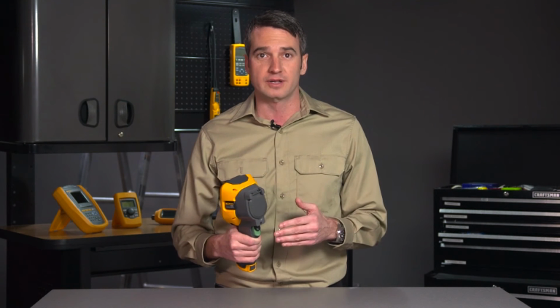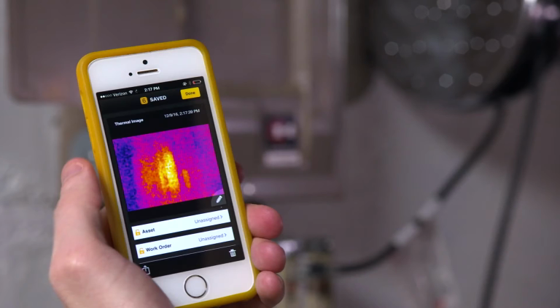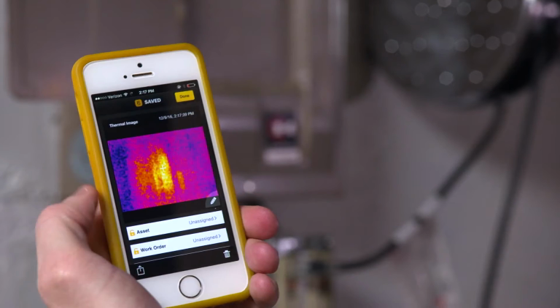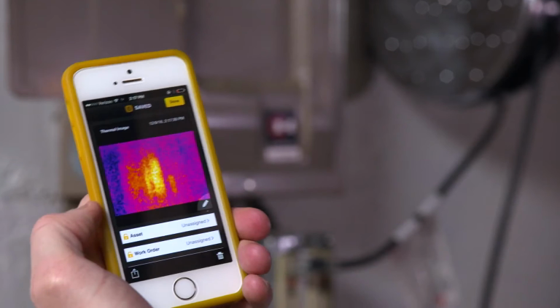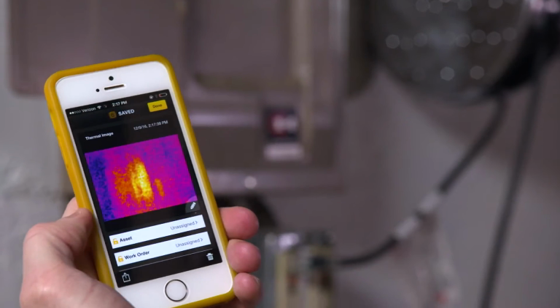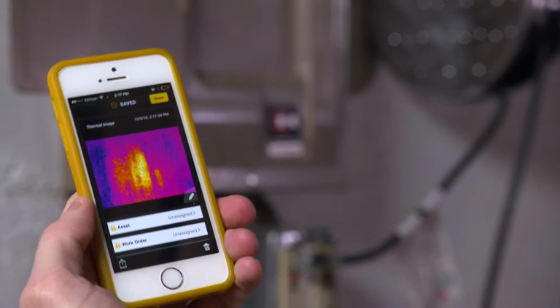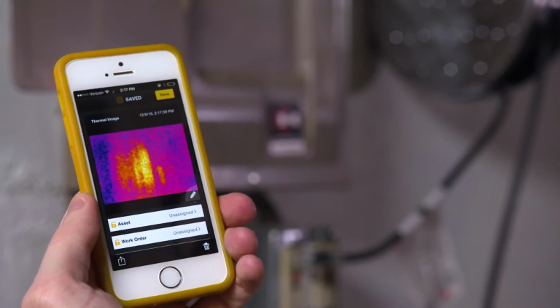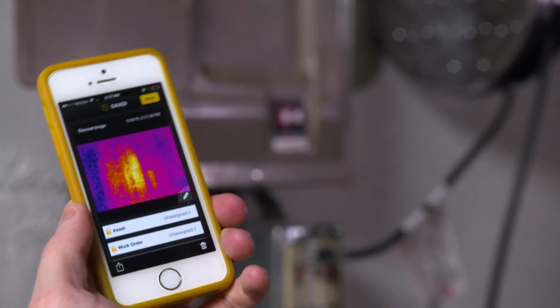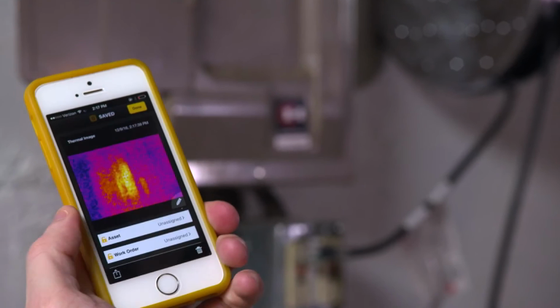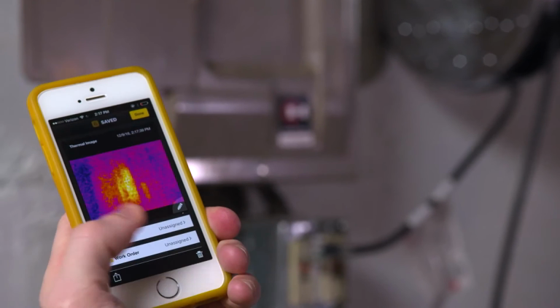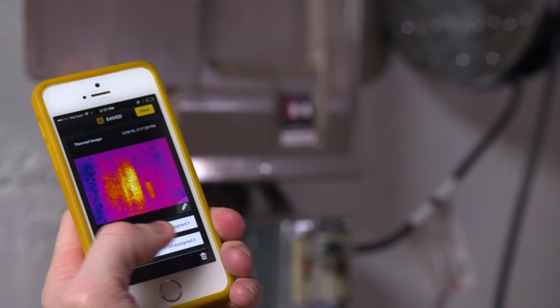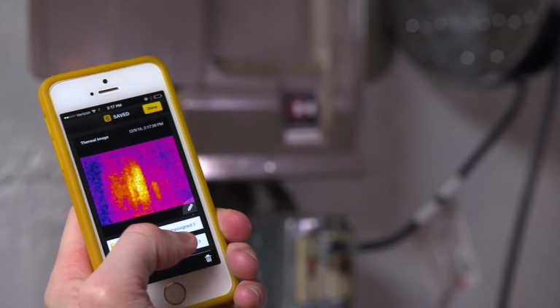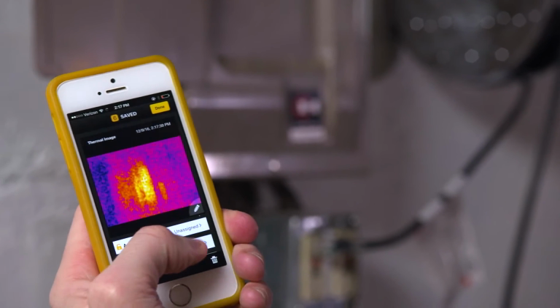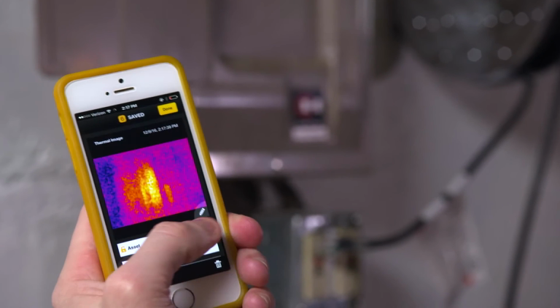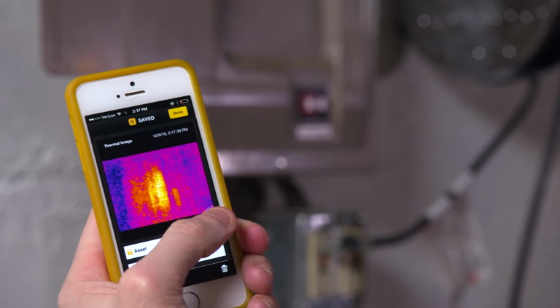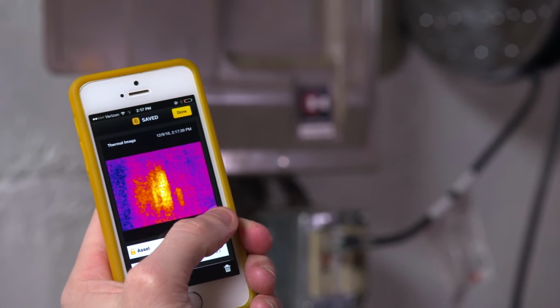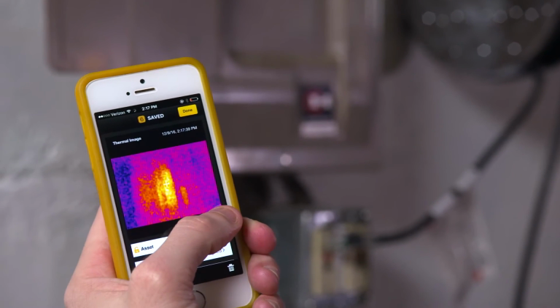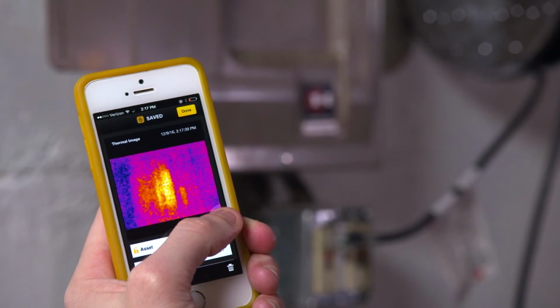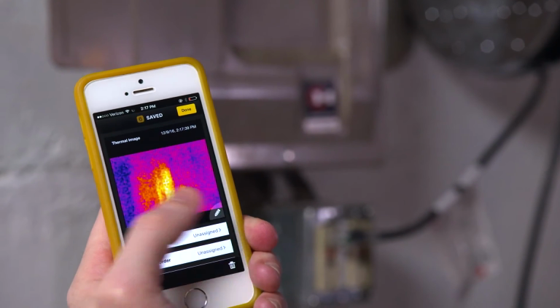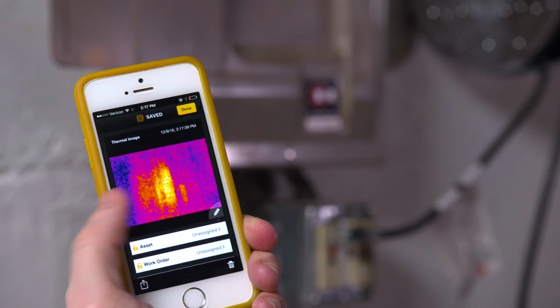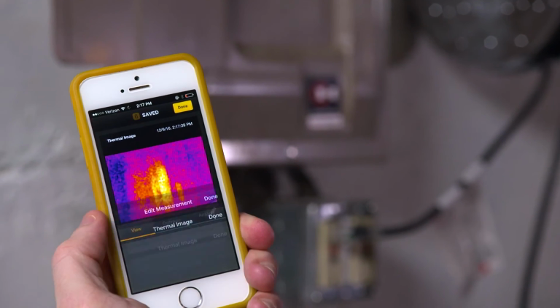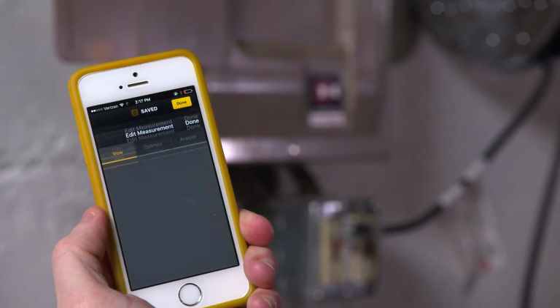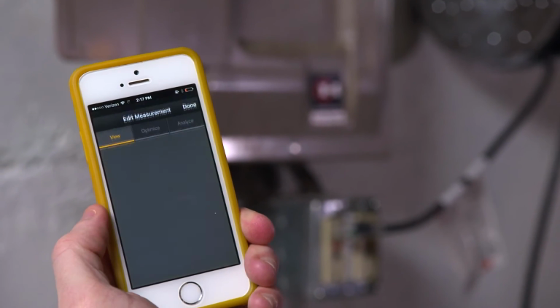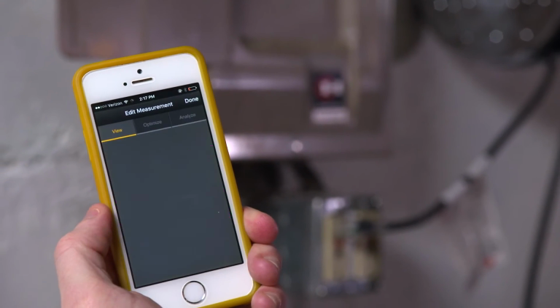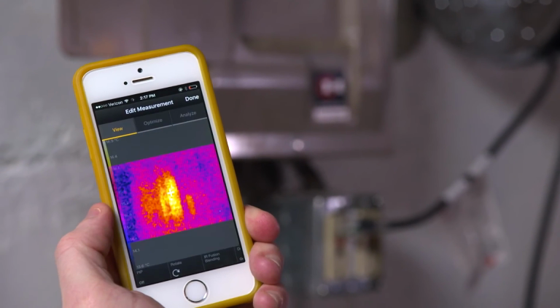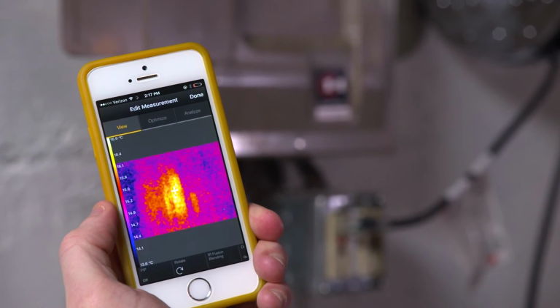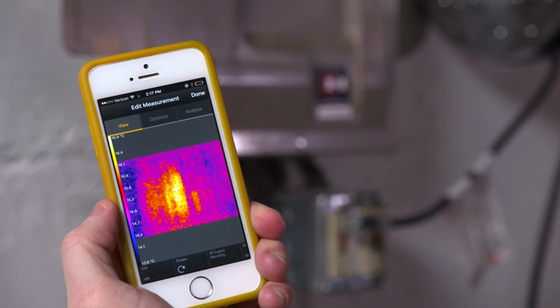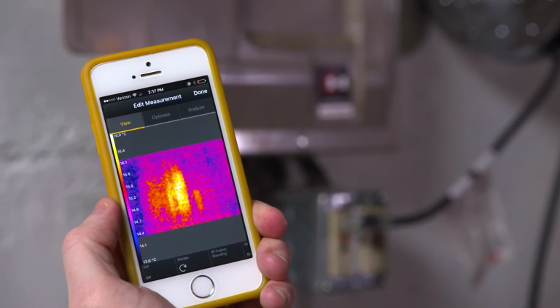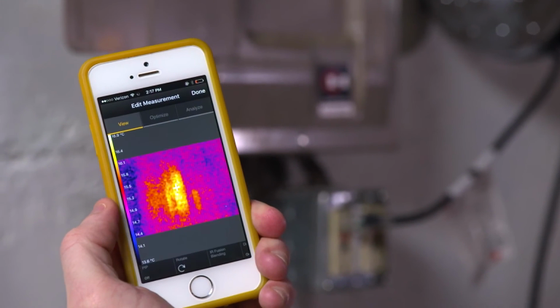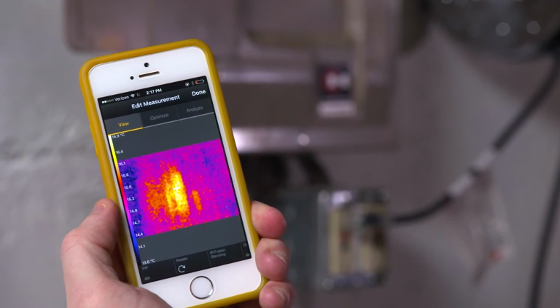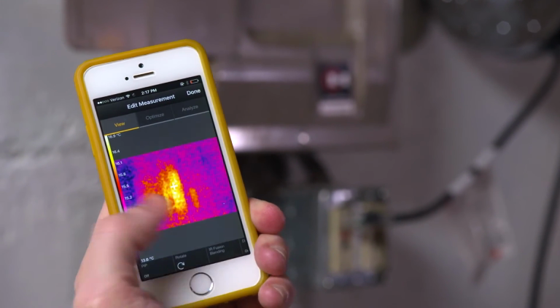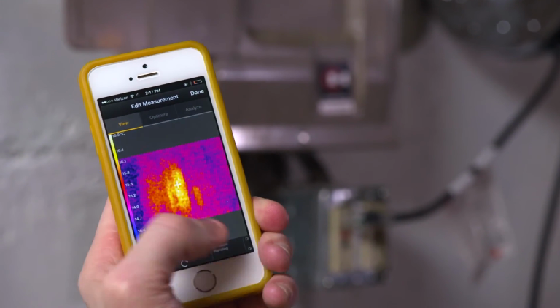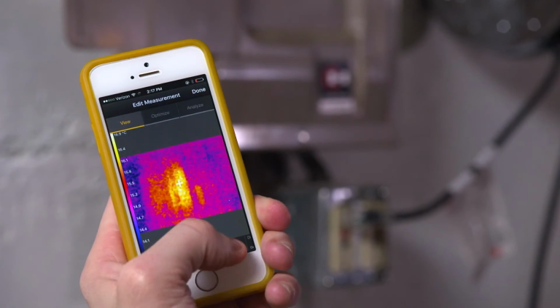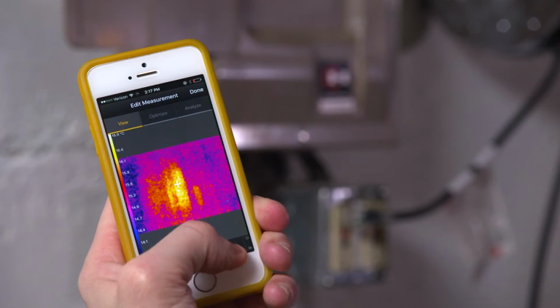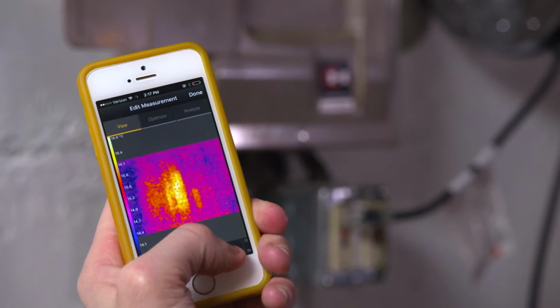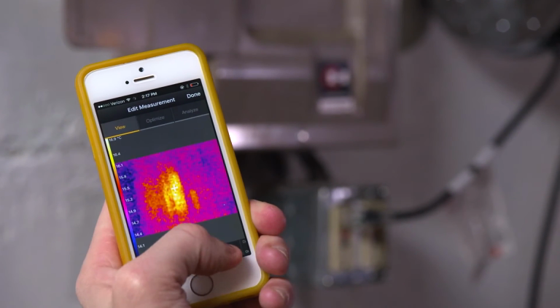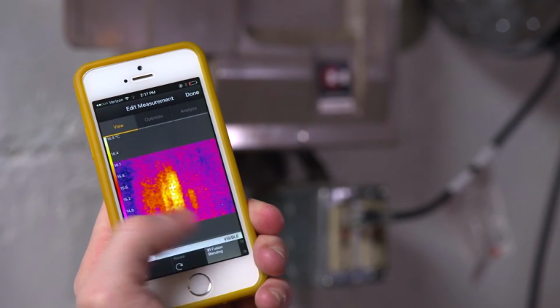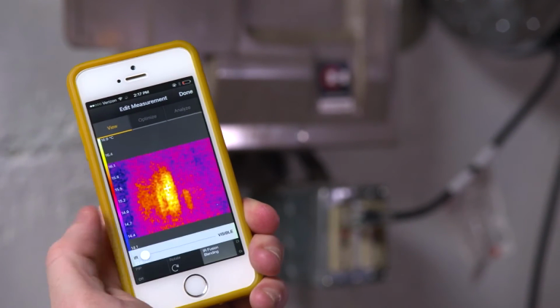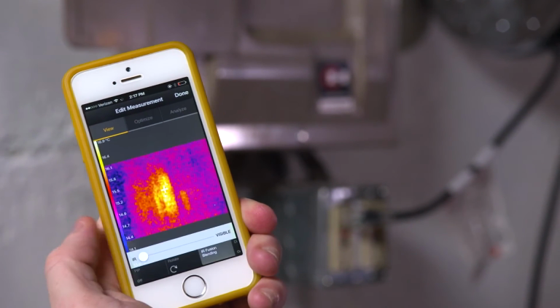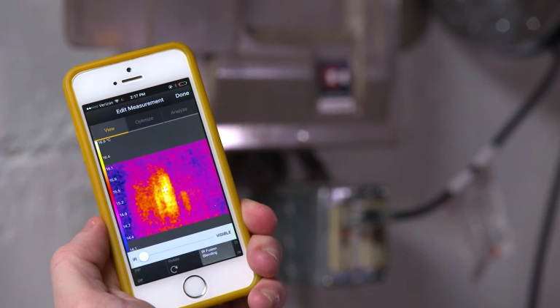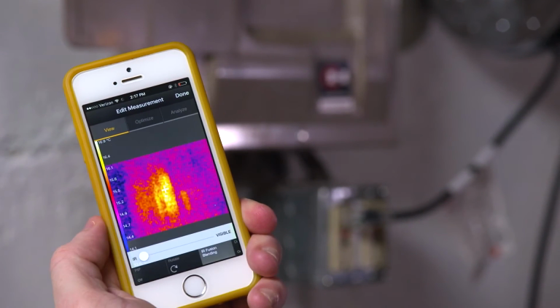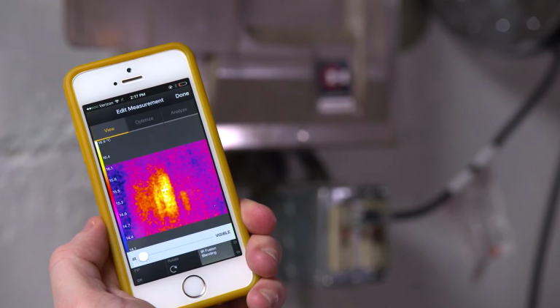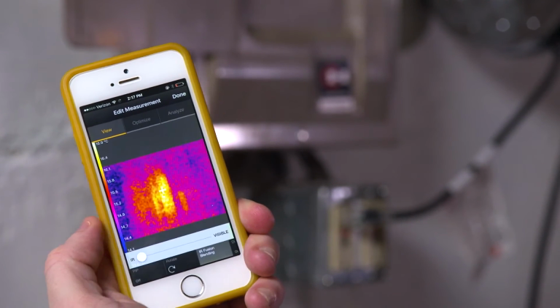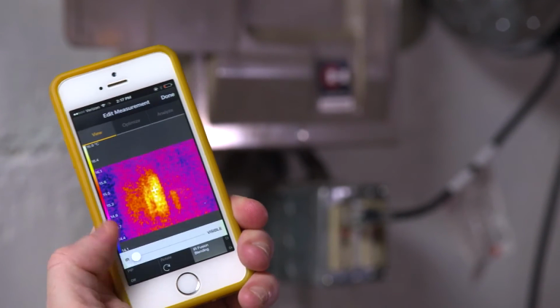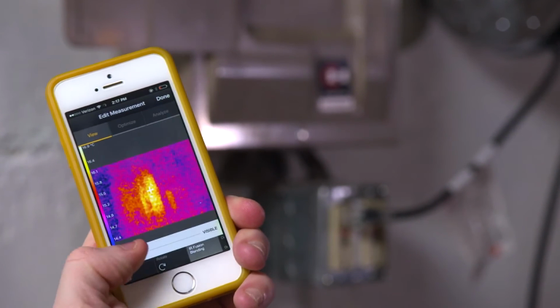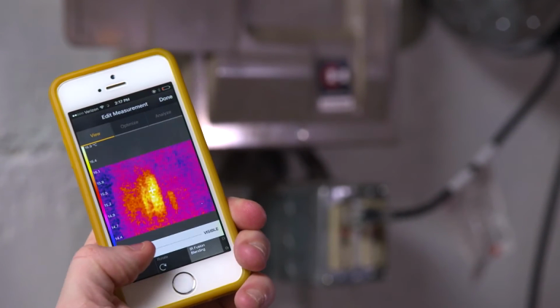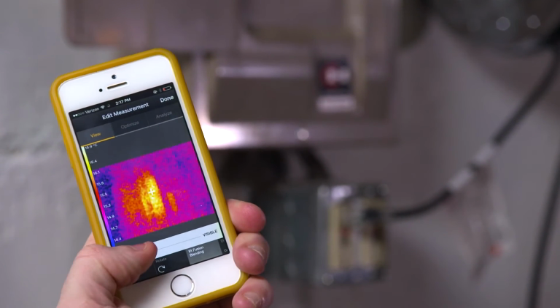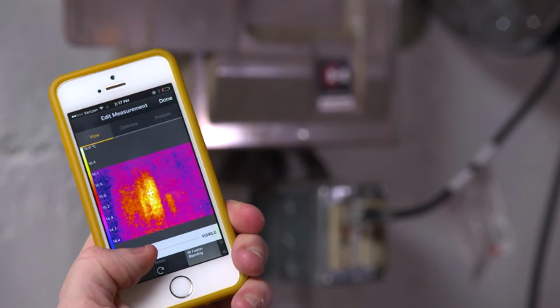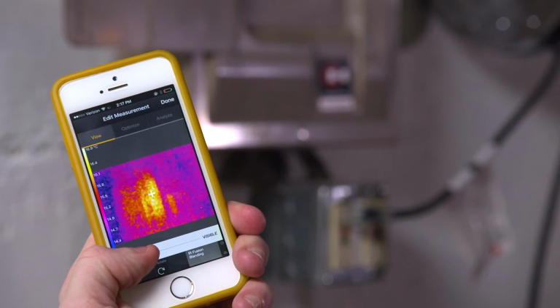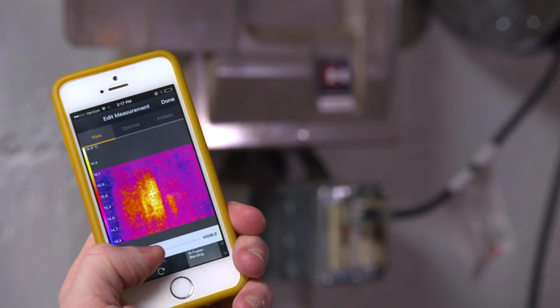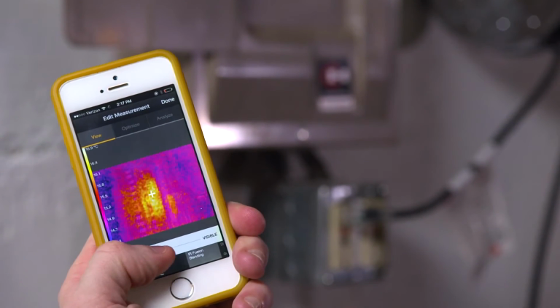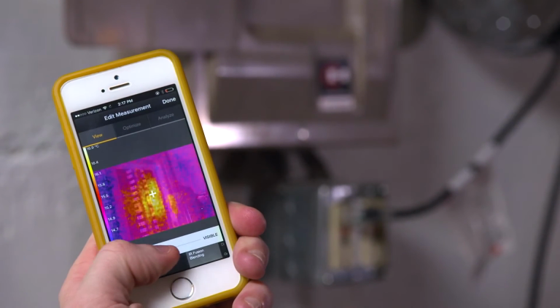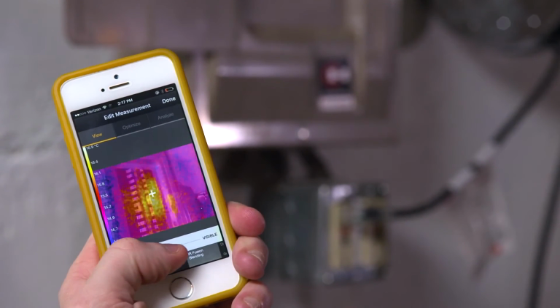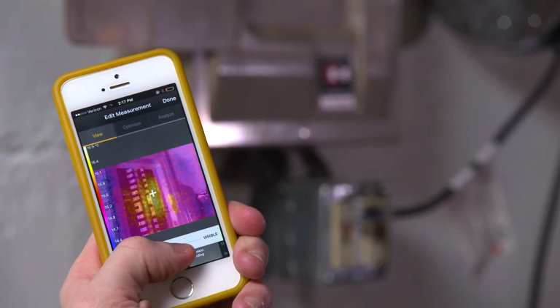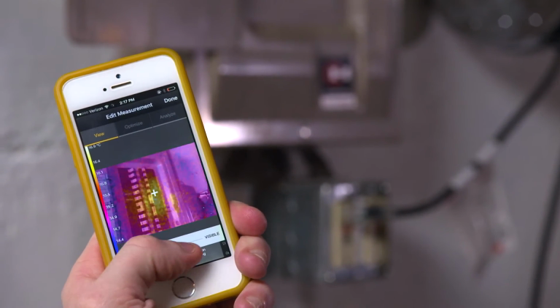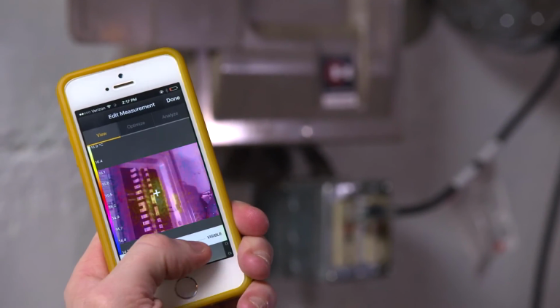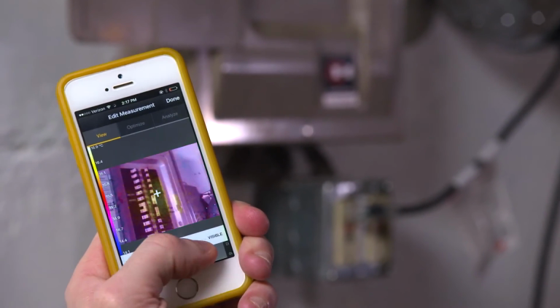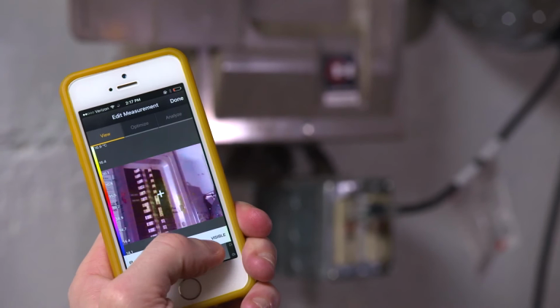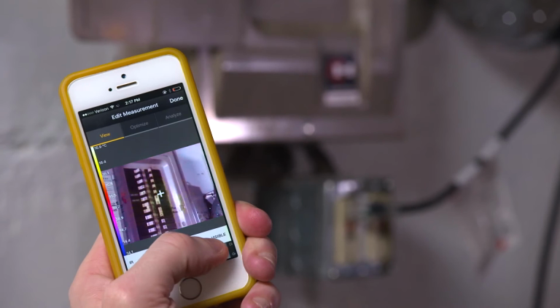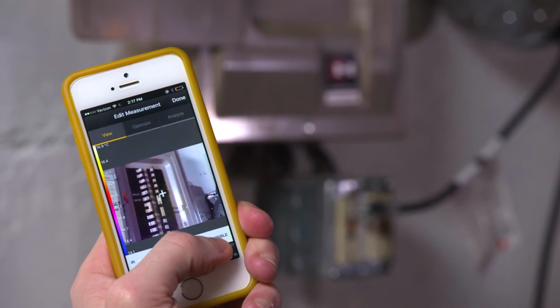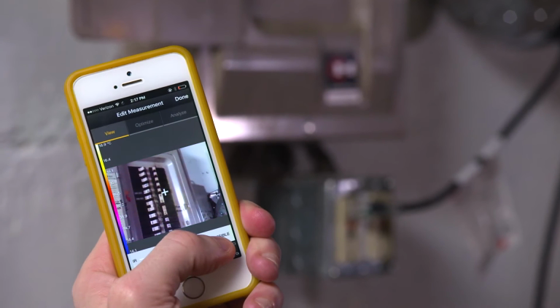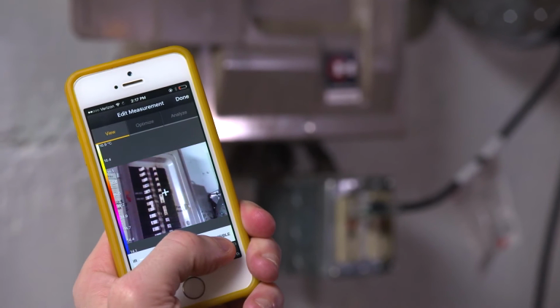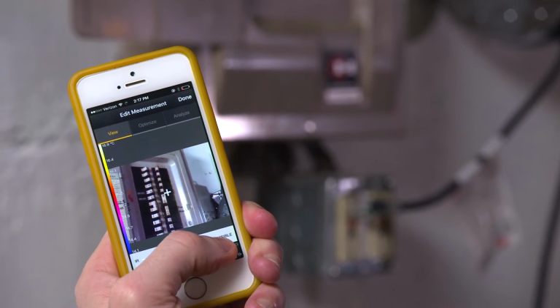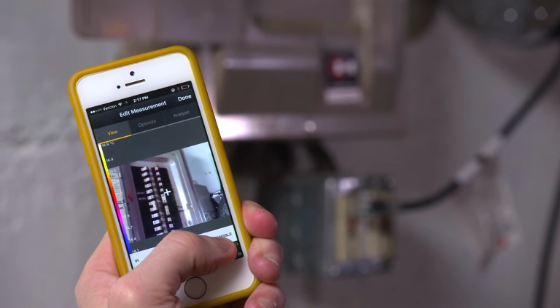And now with blending capabilities, you can even create a blended image that makes it much easier for troubleshooting and reporting.